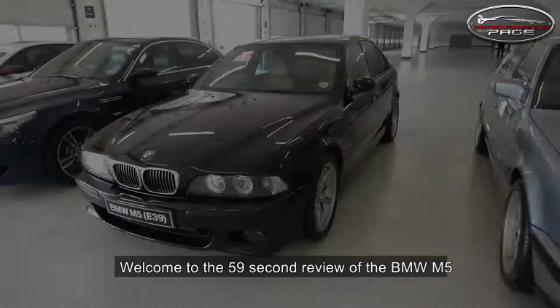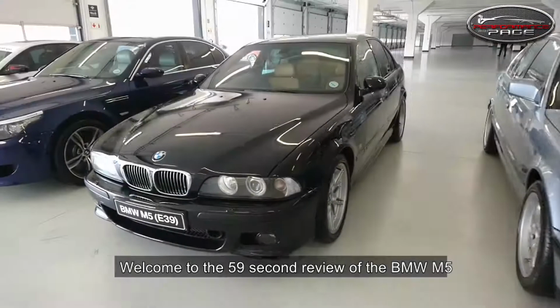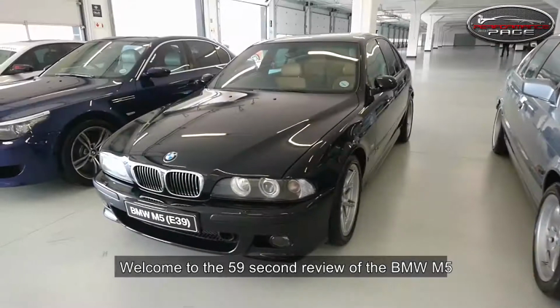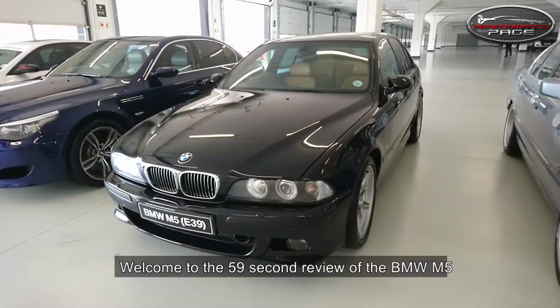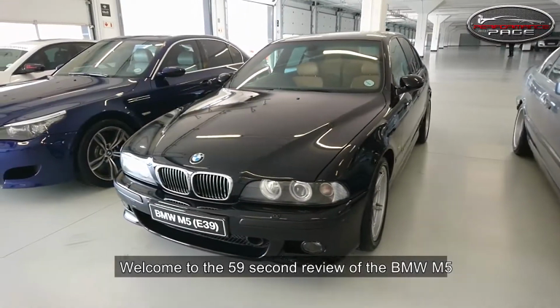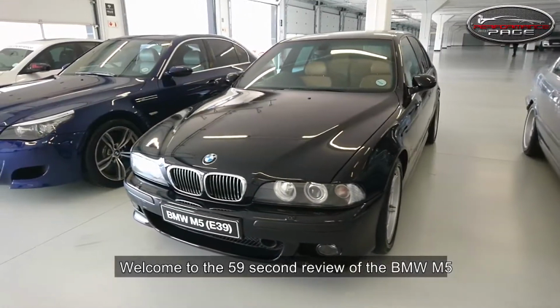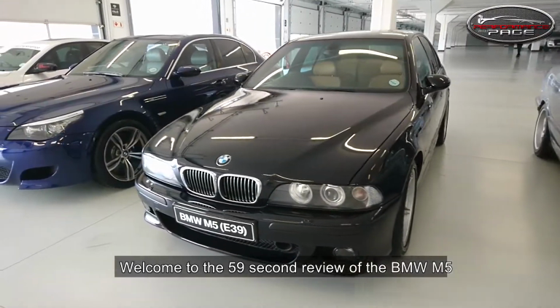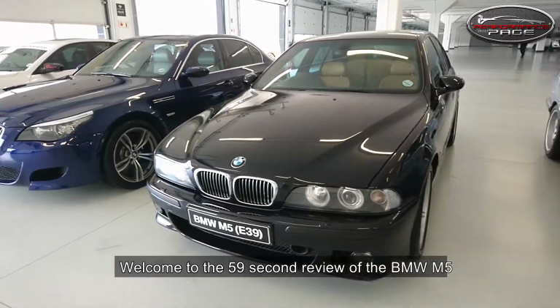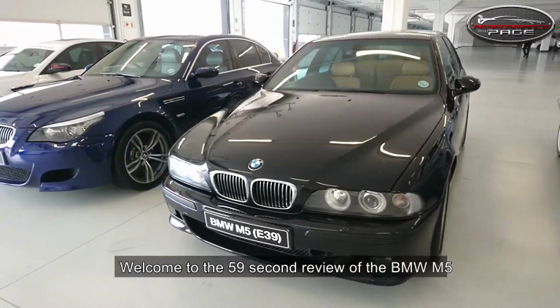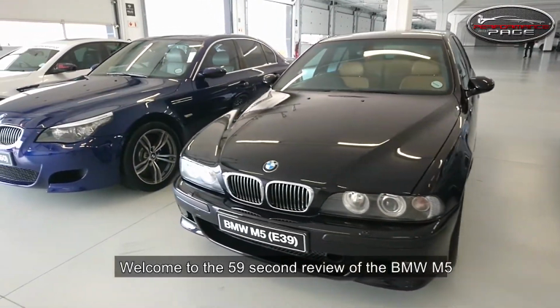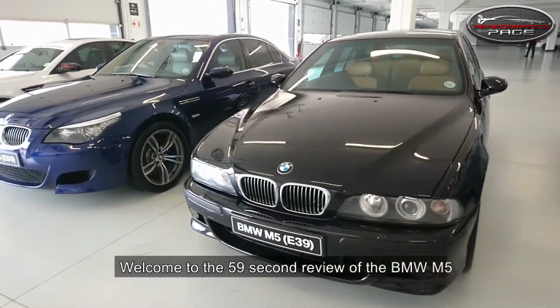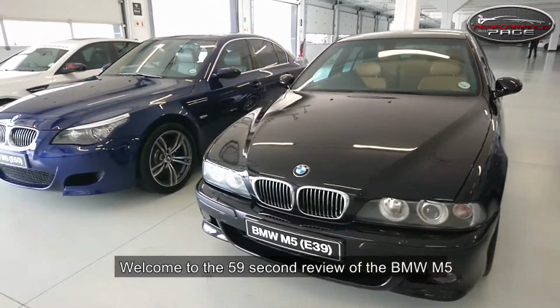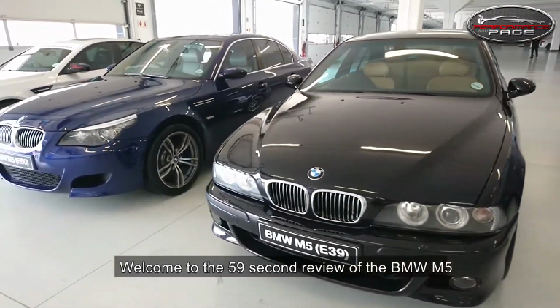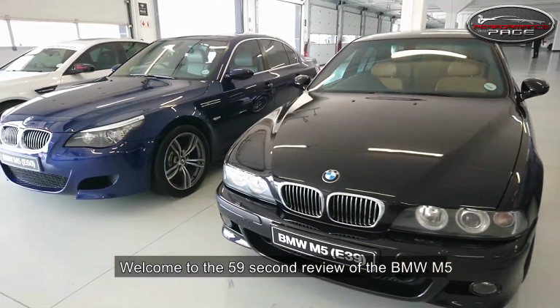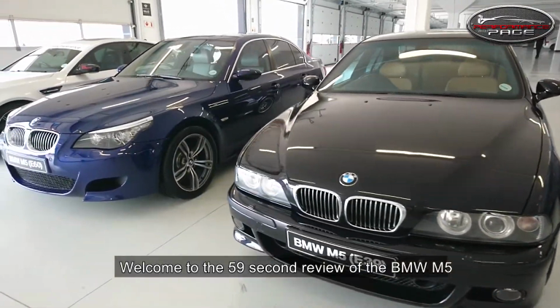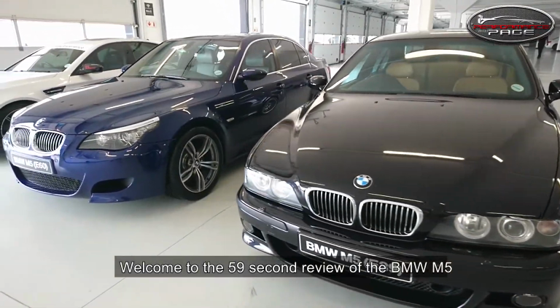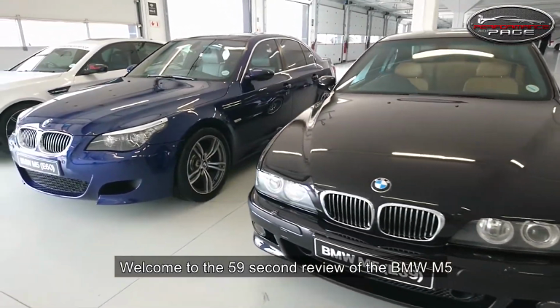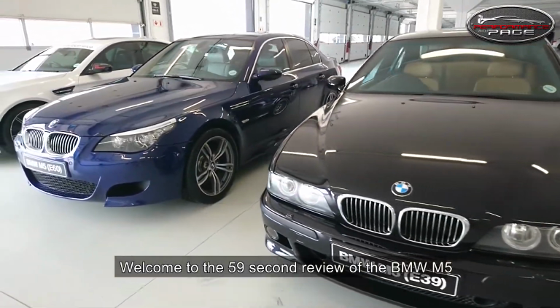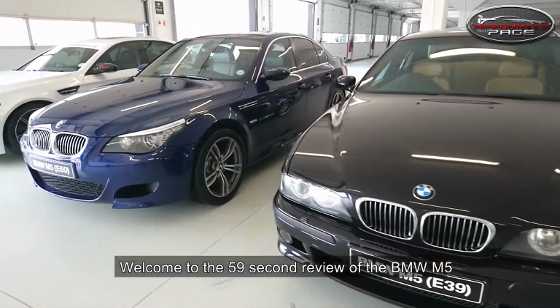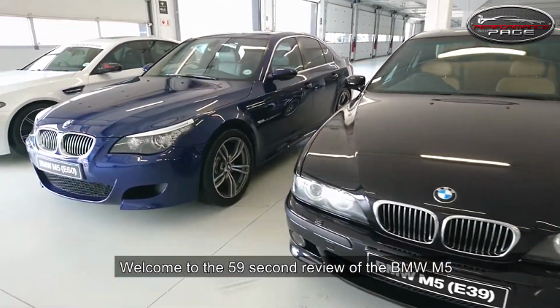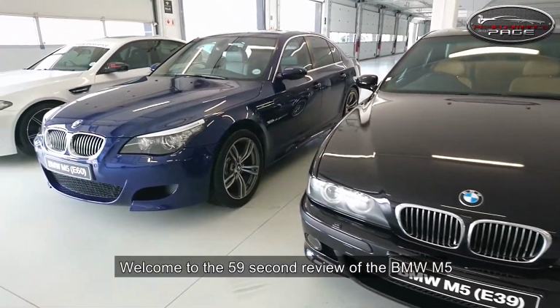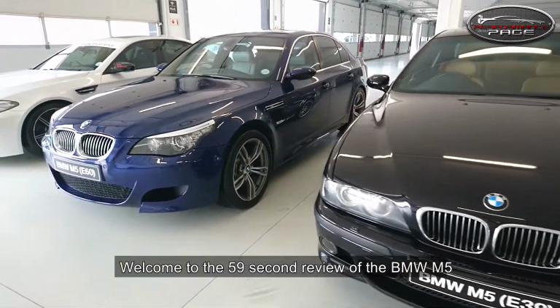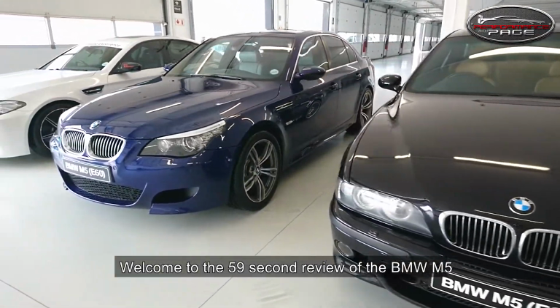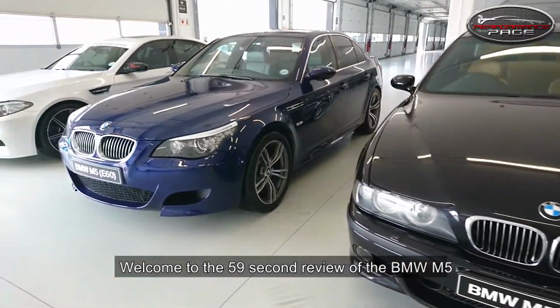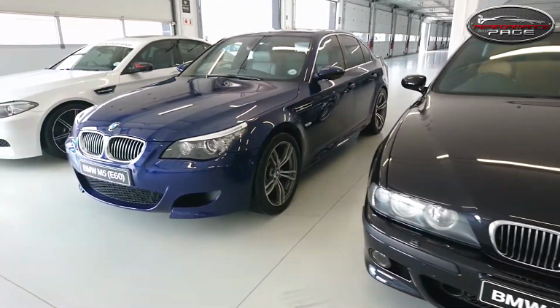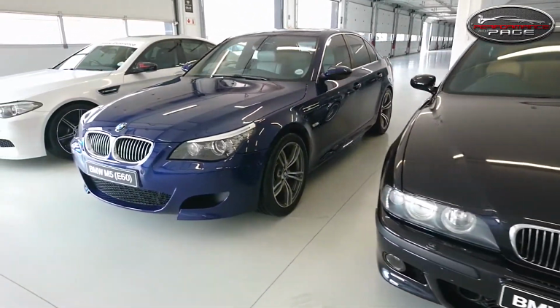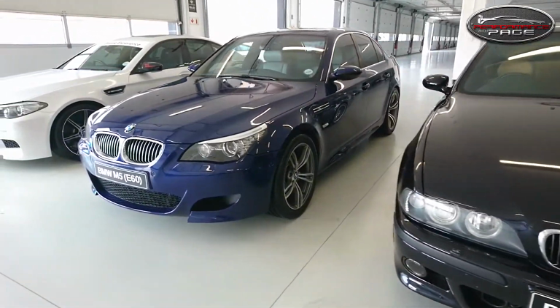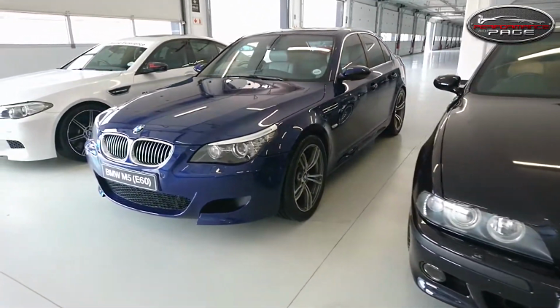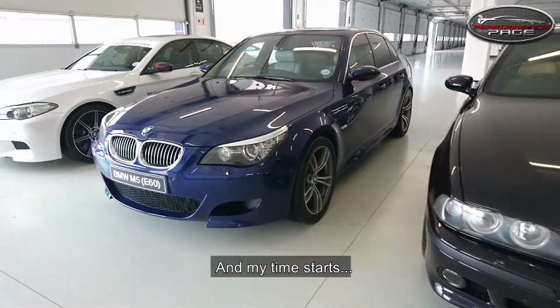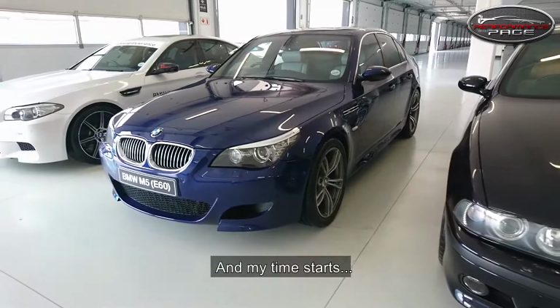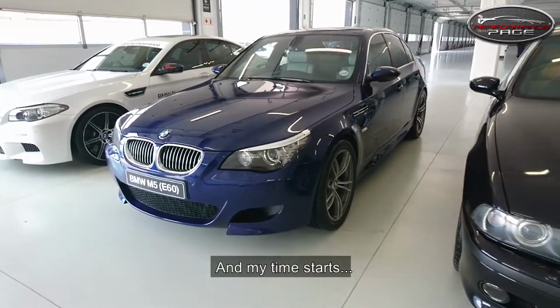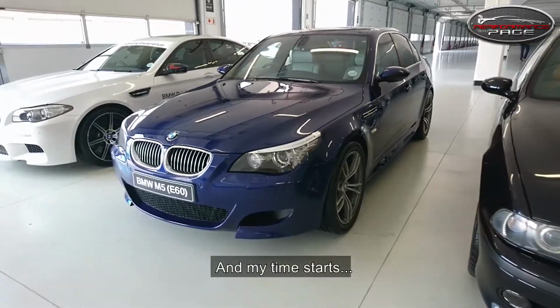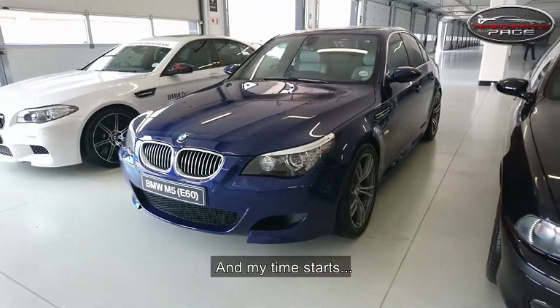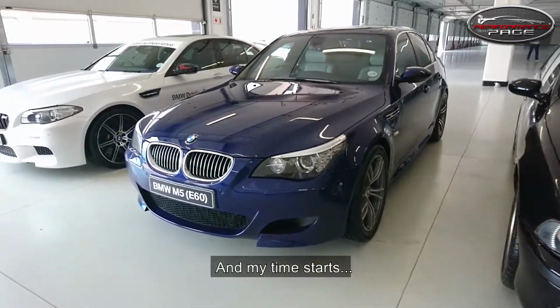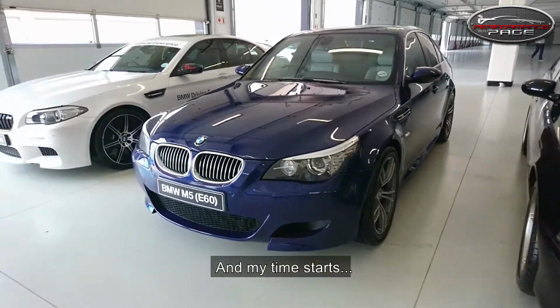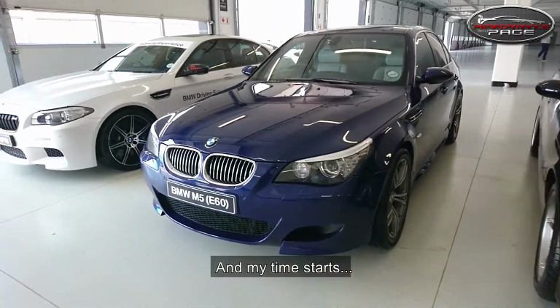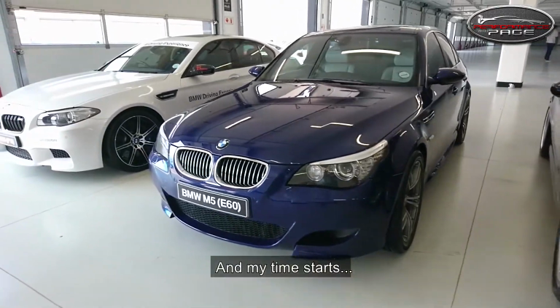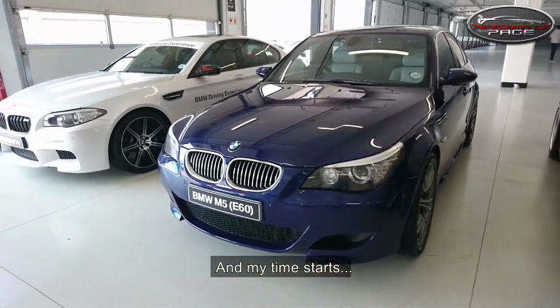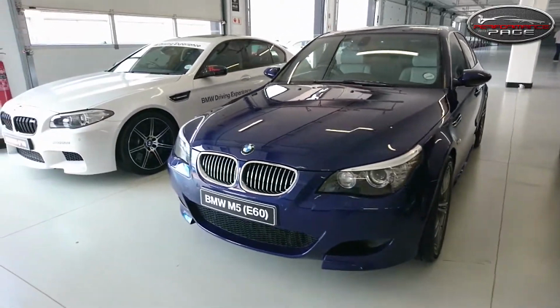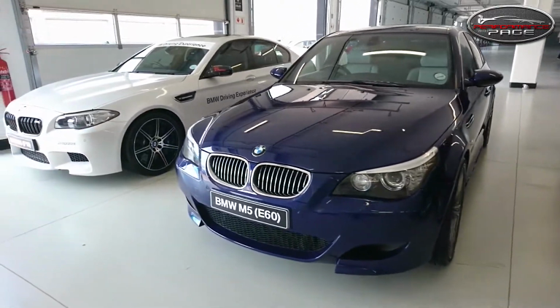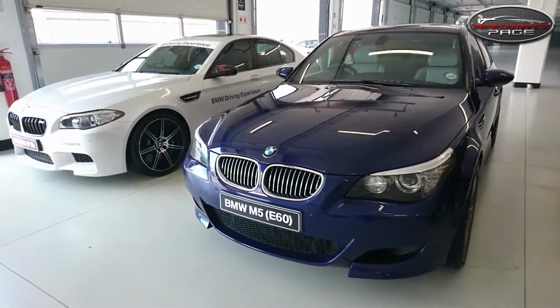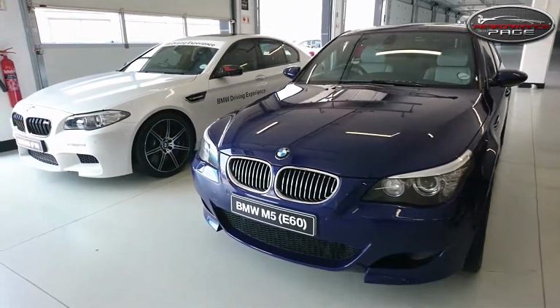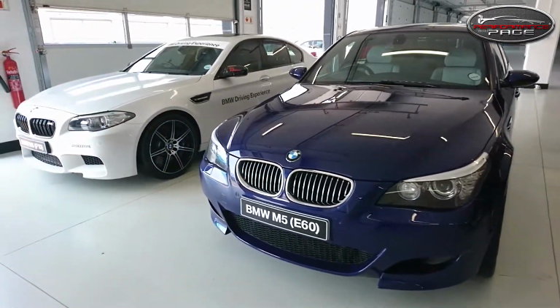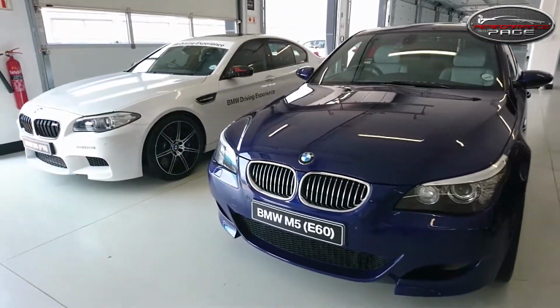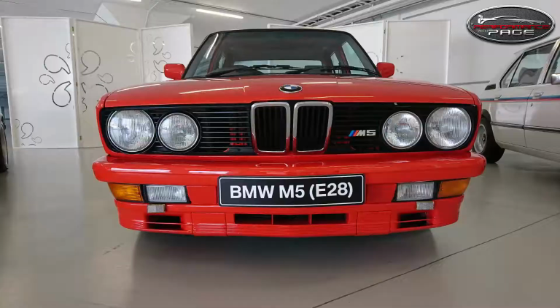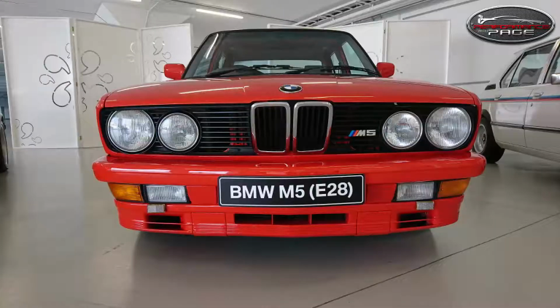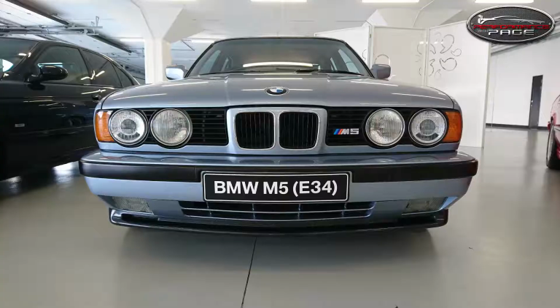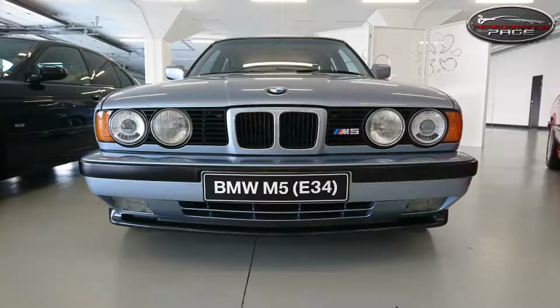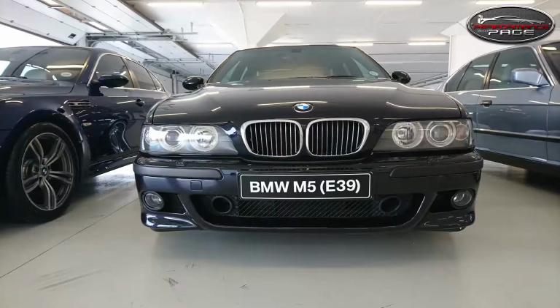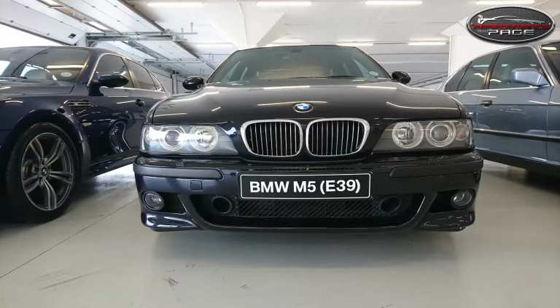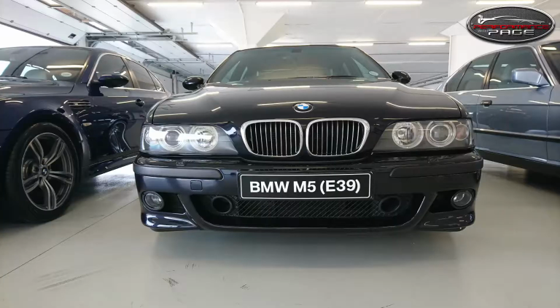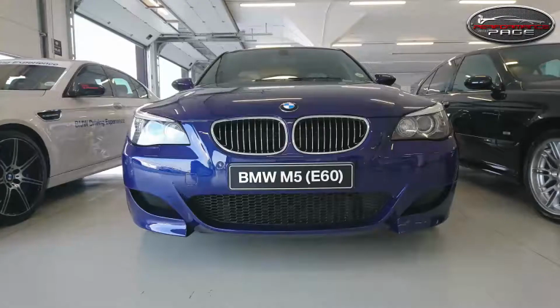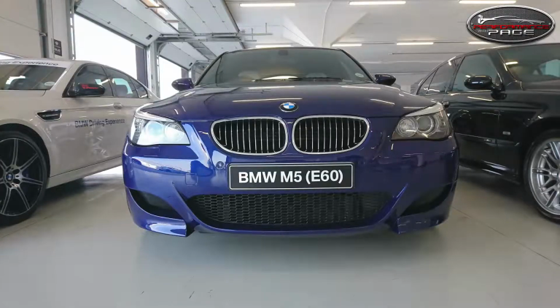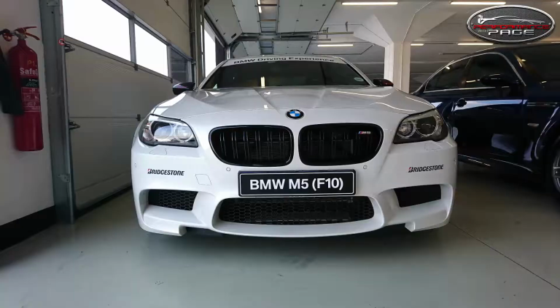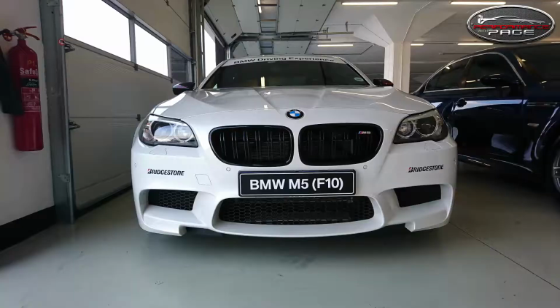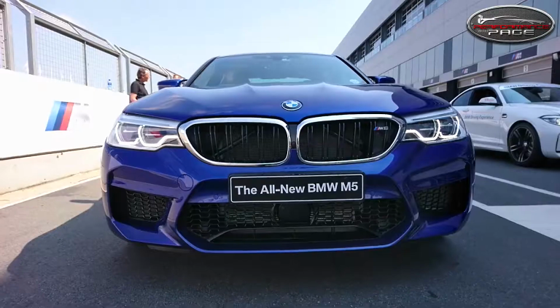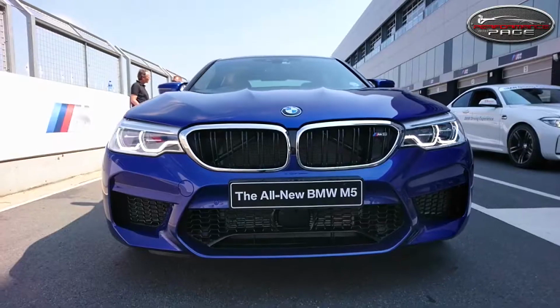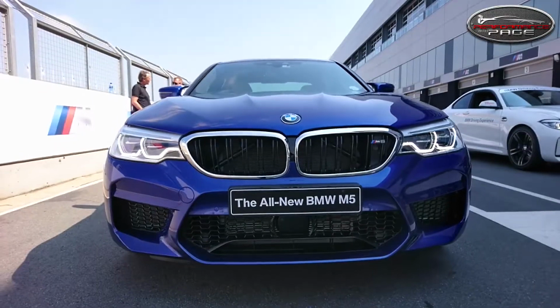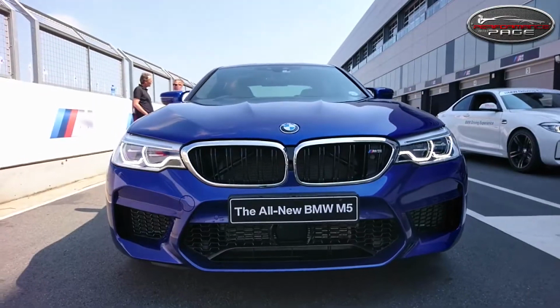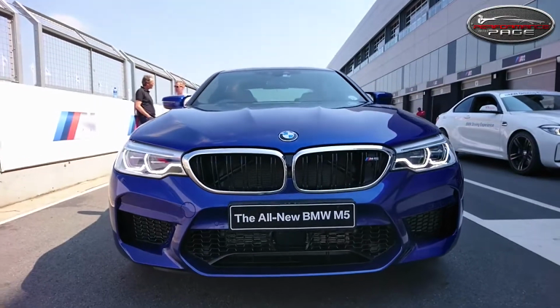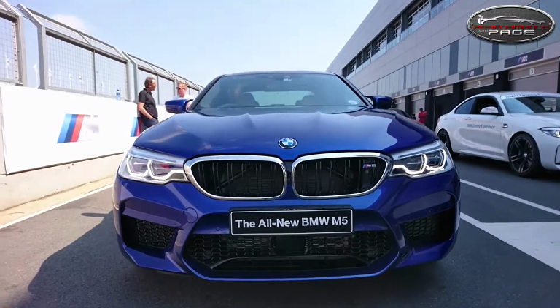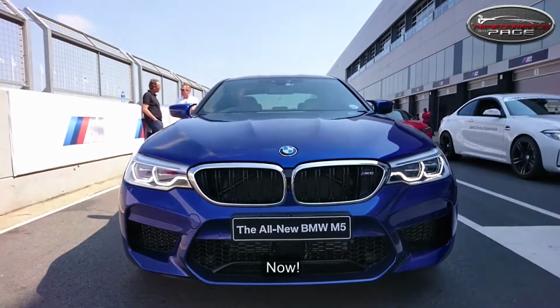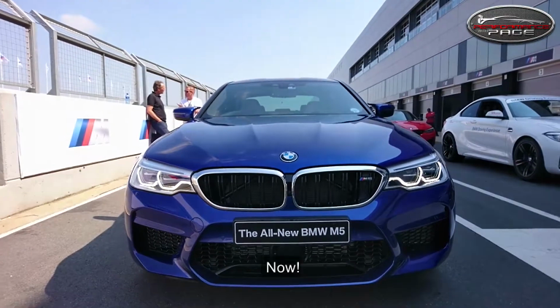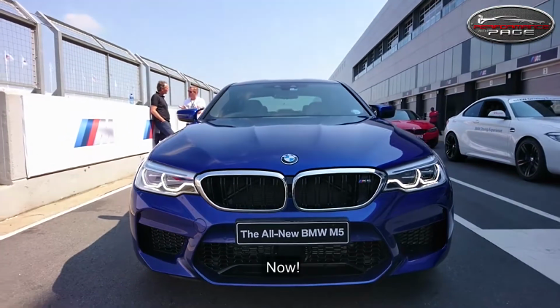Welcome to the 59 second review of the BMW M5, and my time starts now.